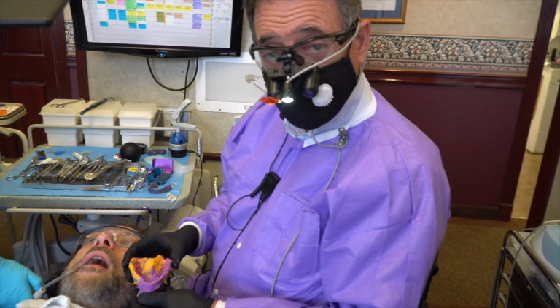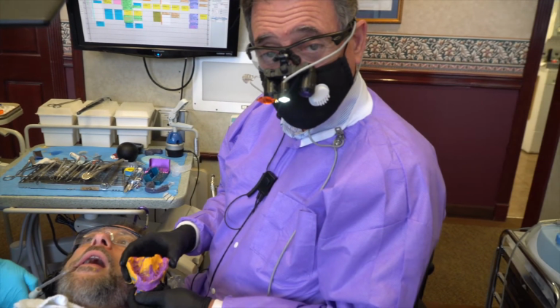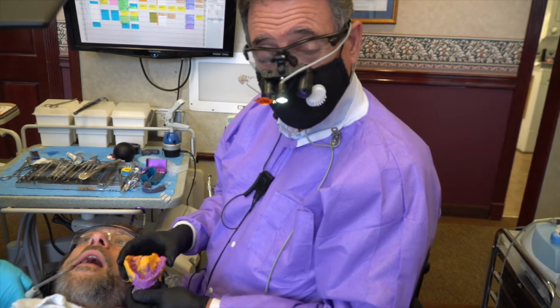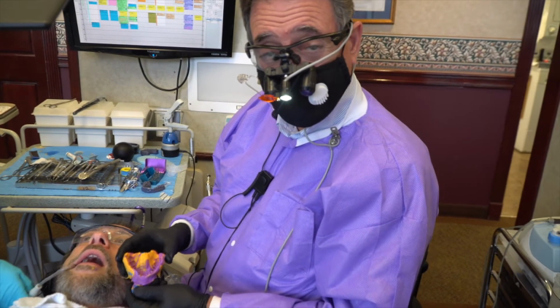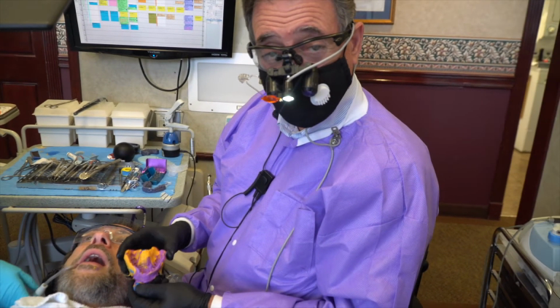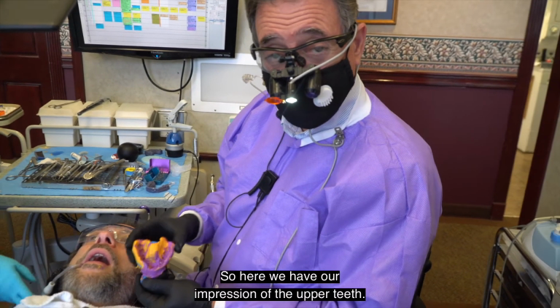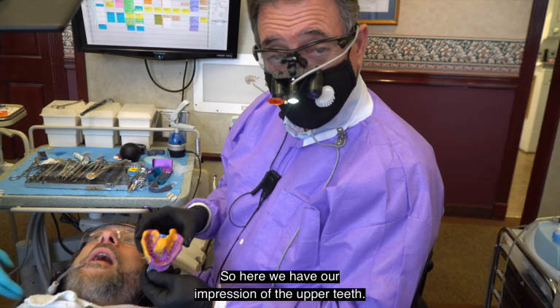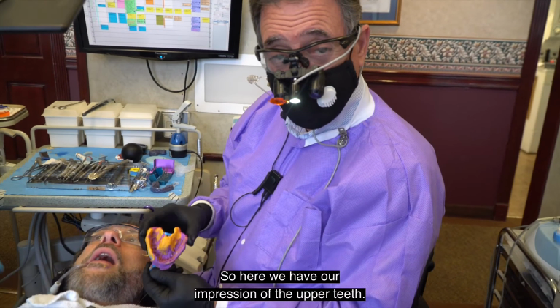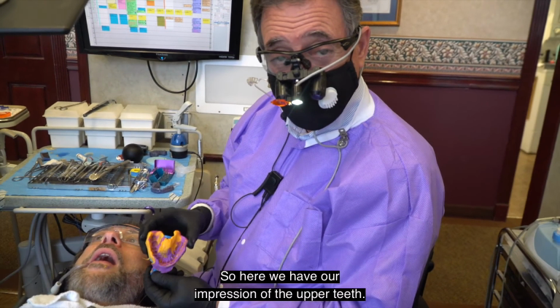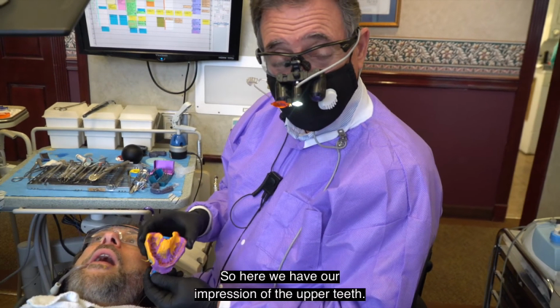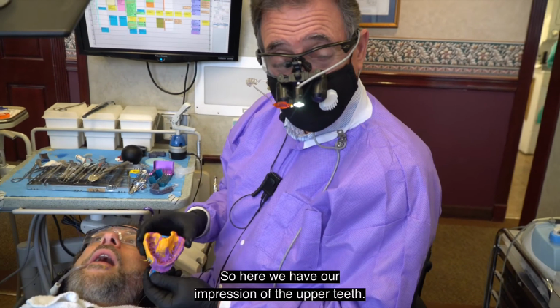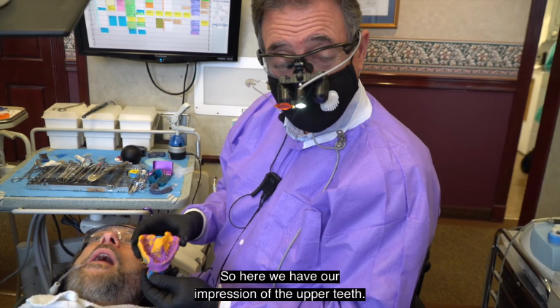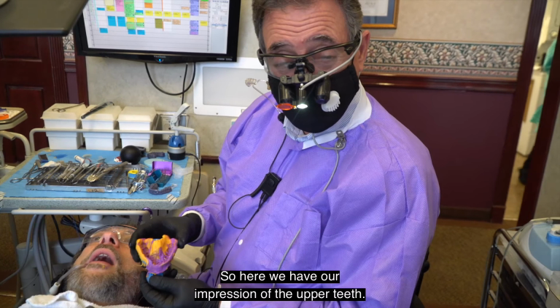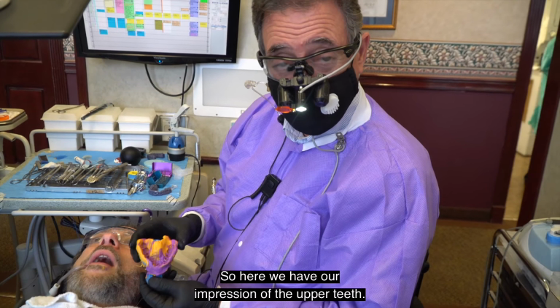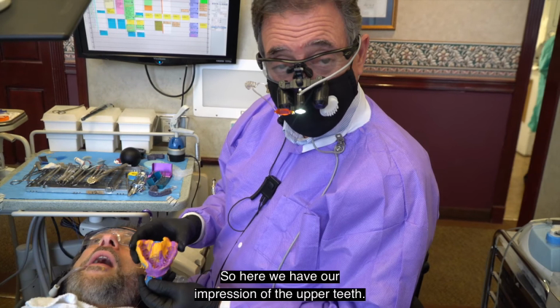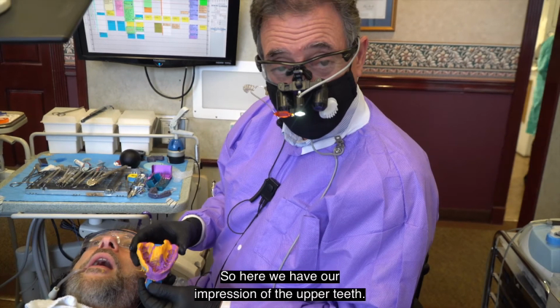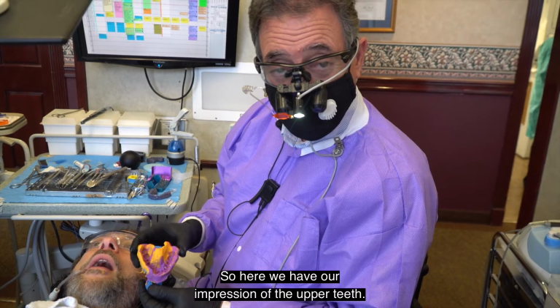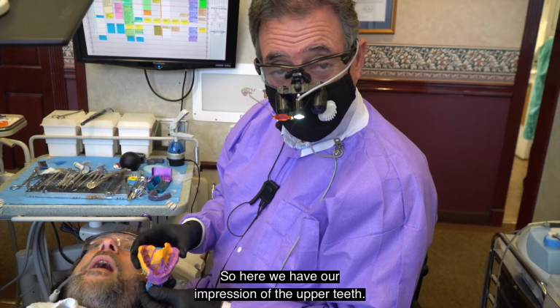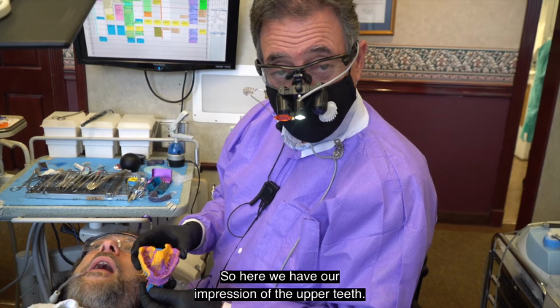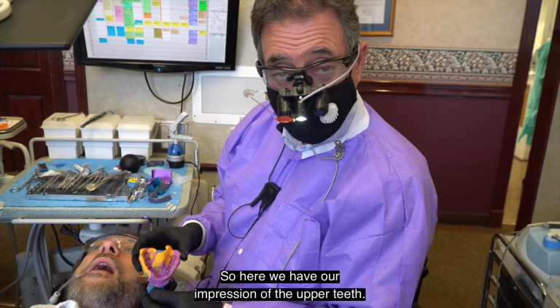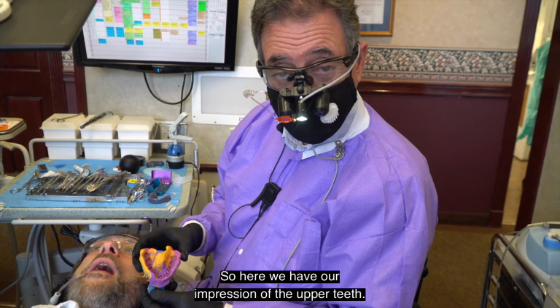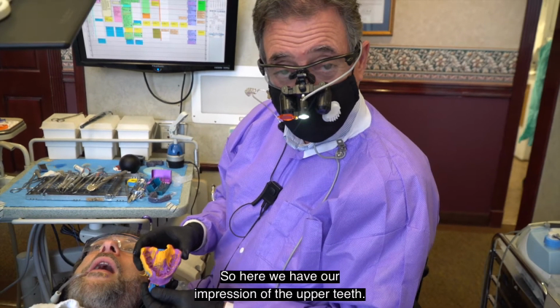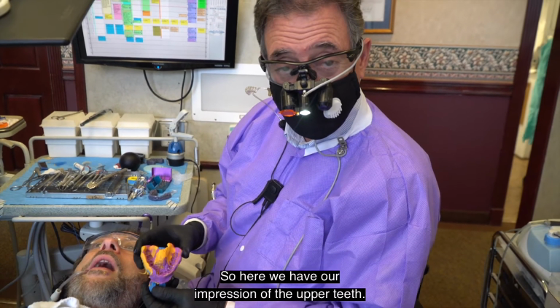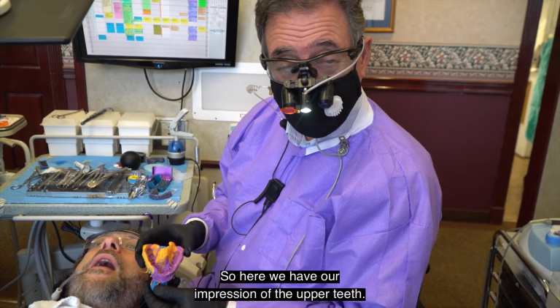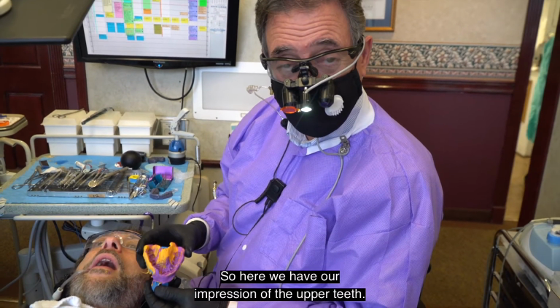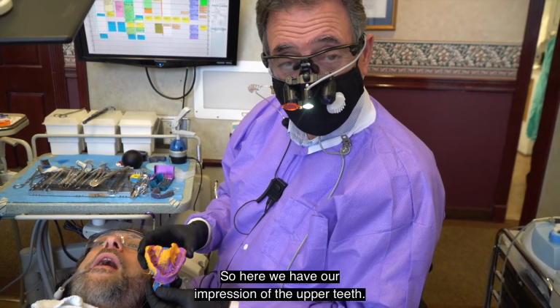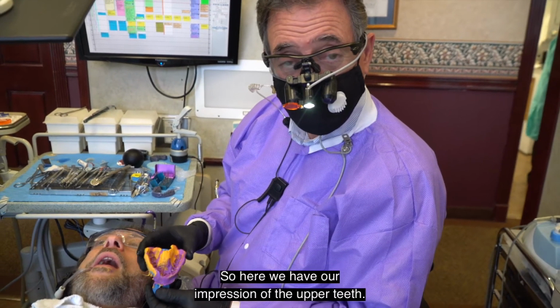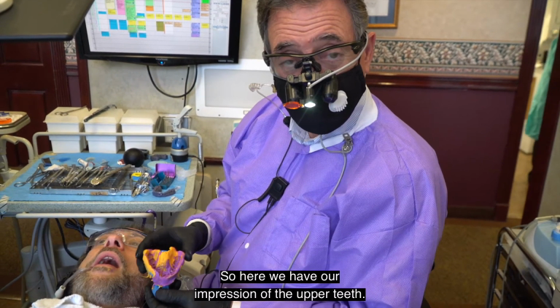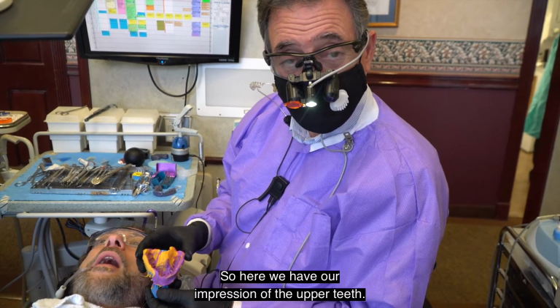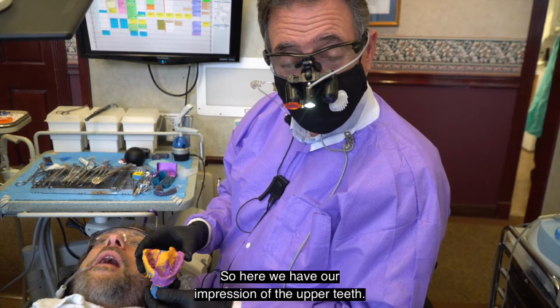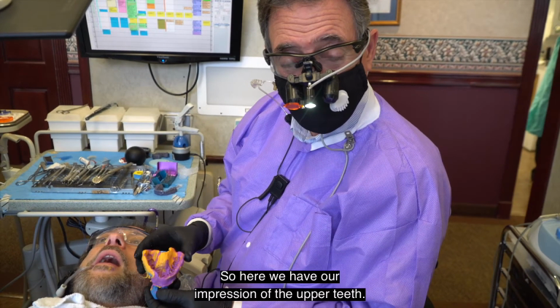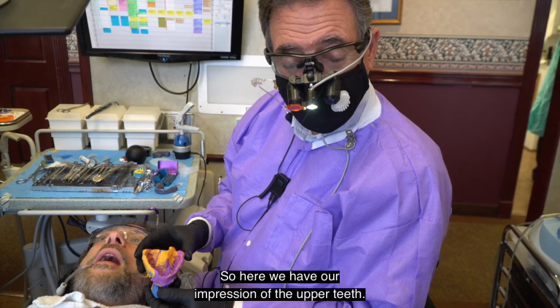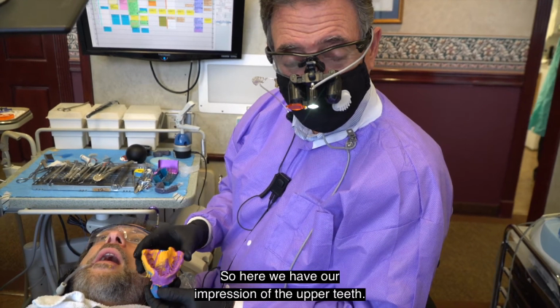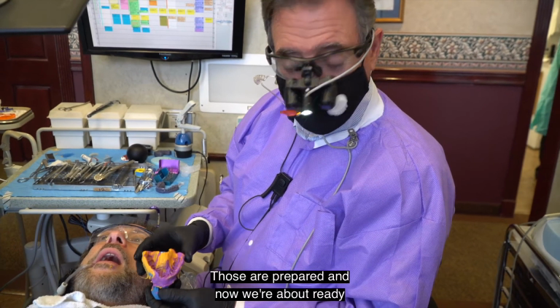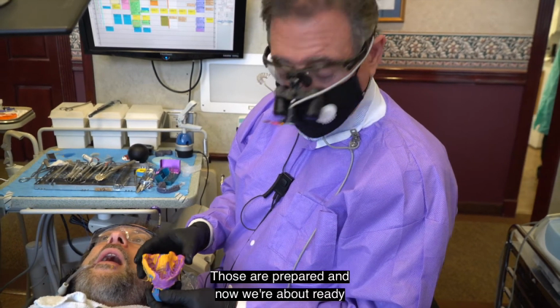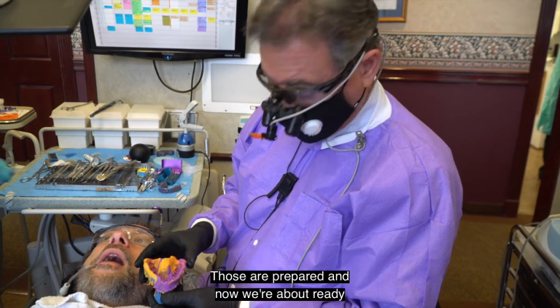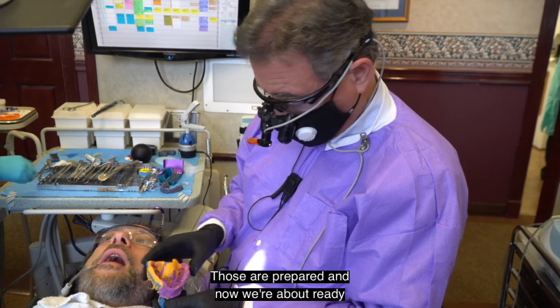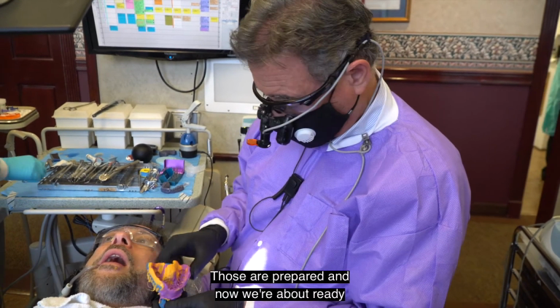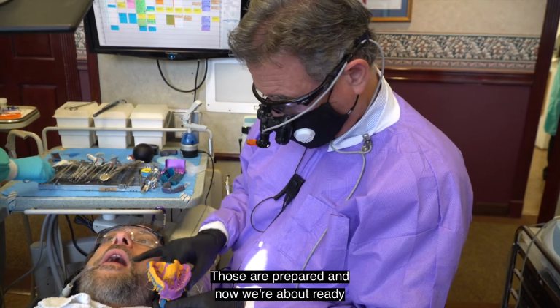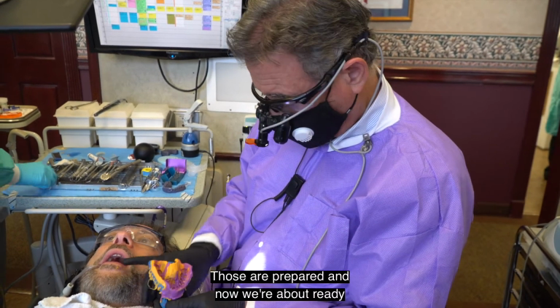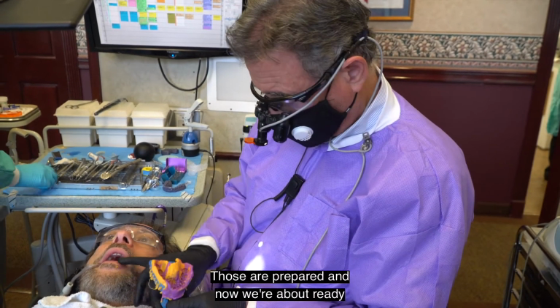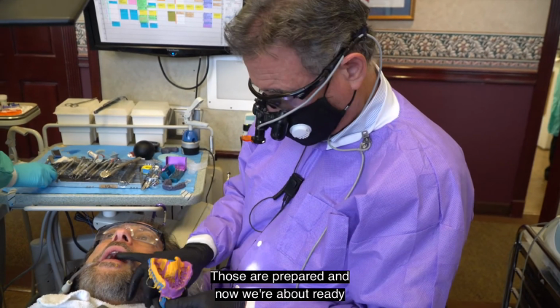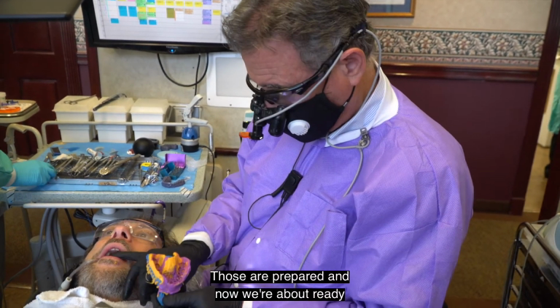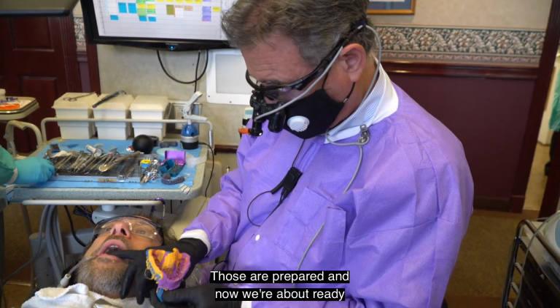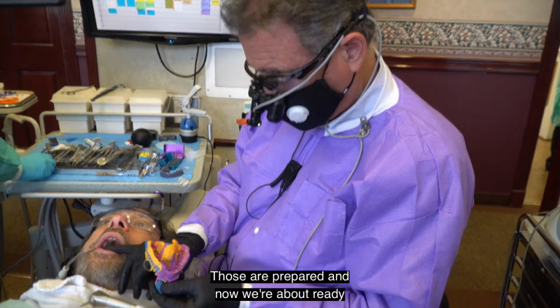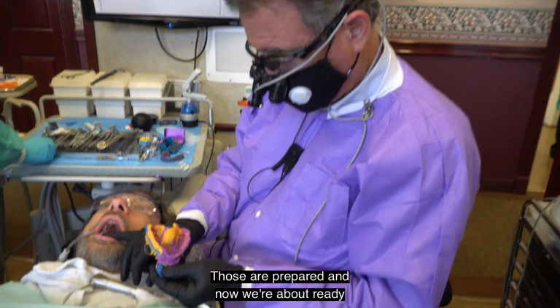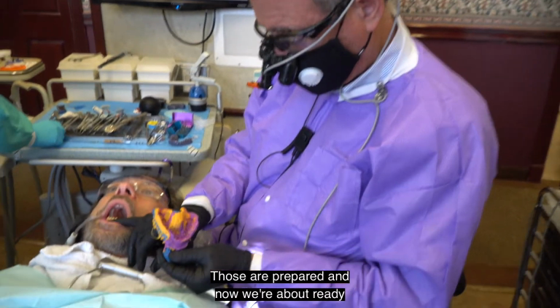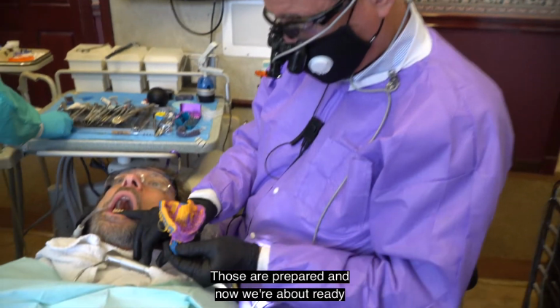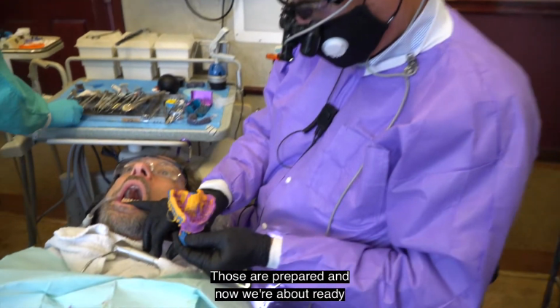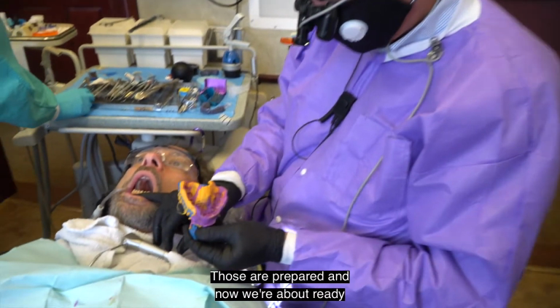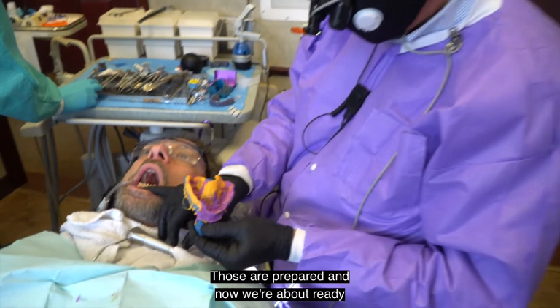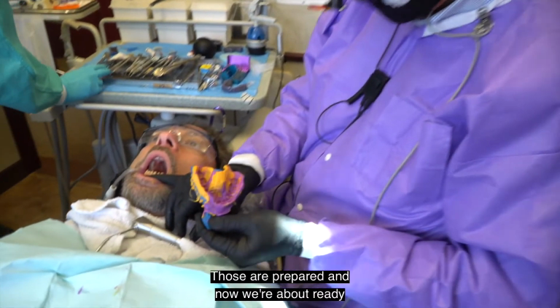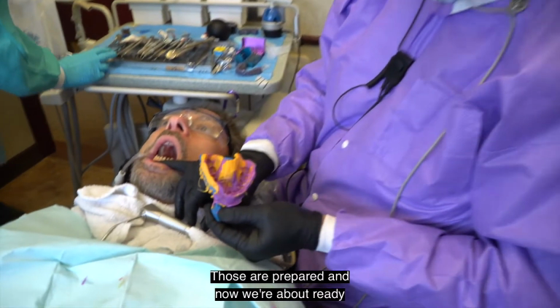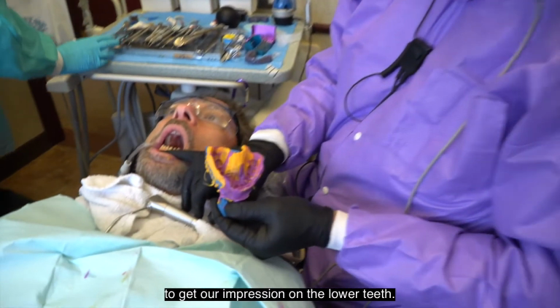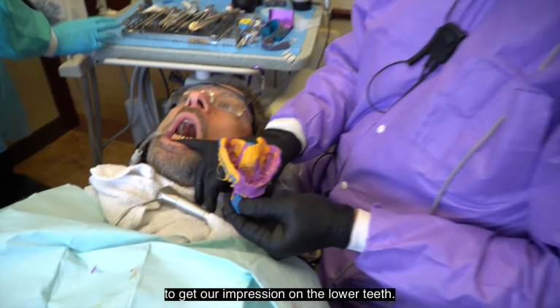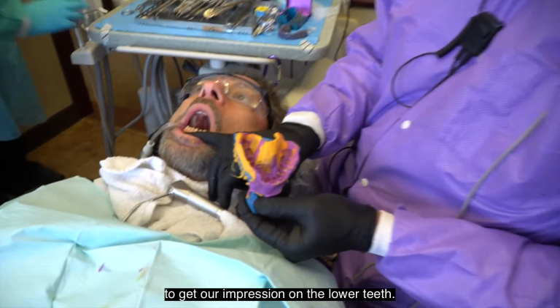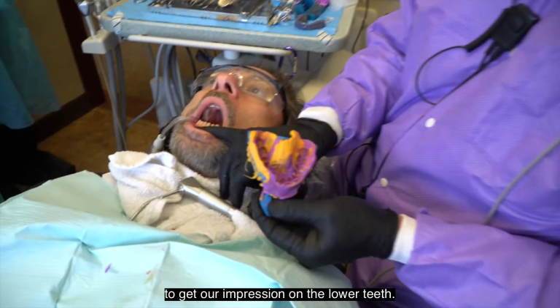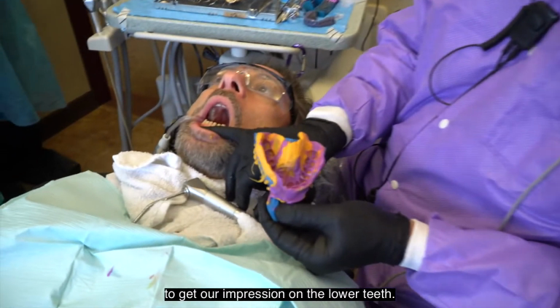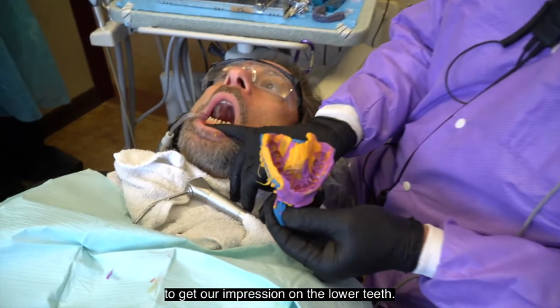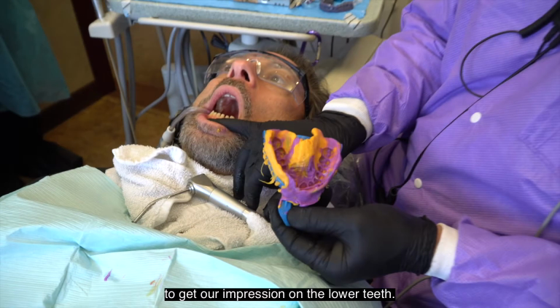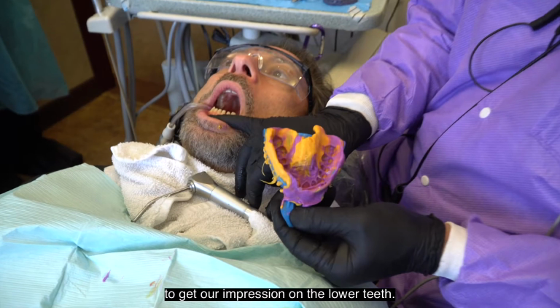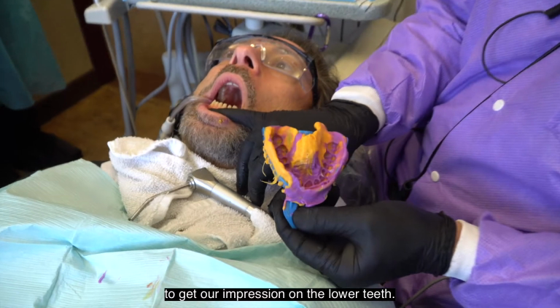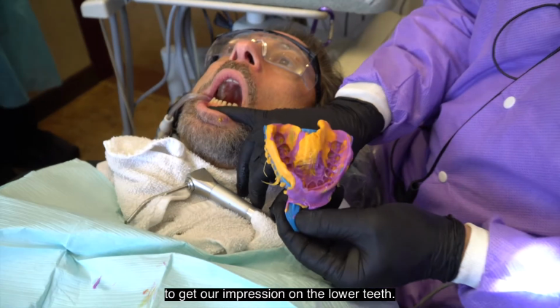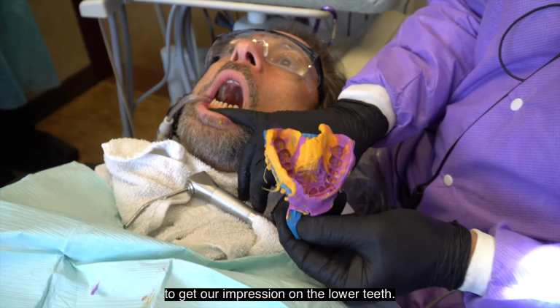Here we have our impression of the upper teeth — the veneers are prepared — and now we're about ready to get our impression on the lower teeth.